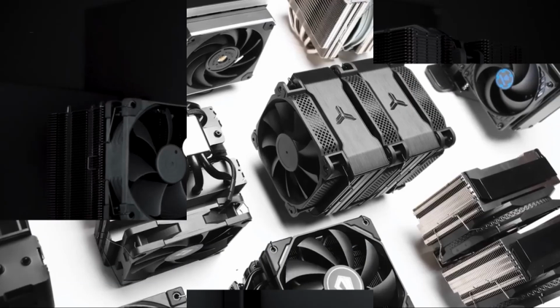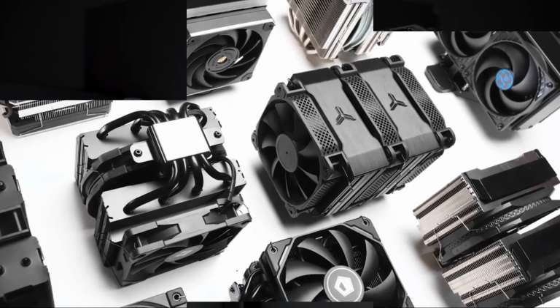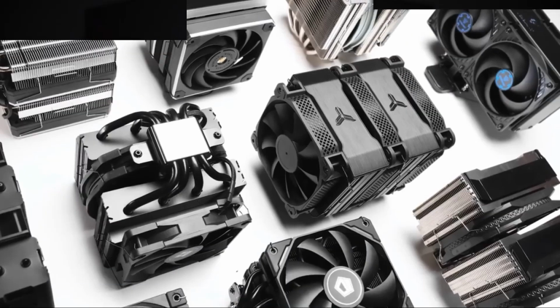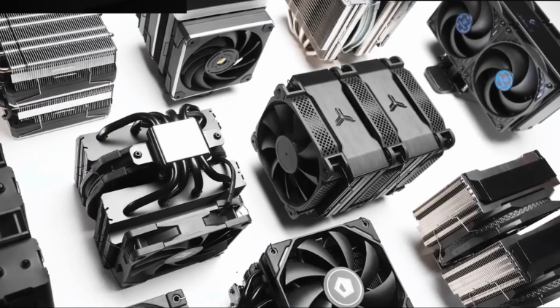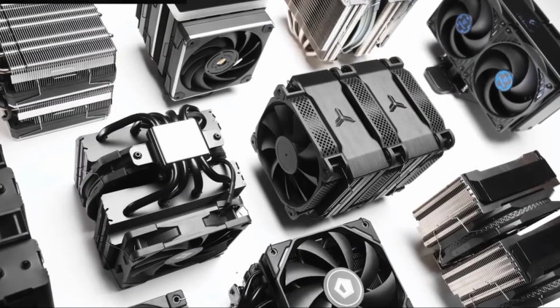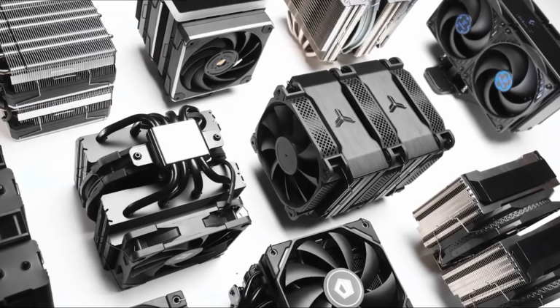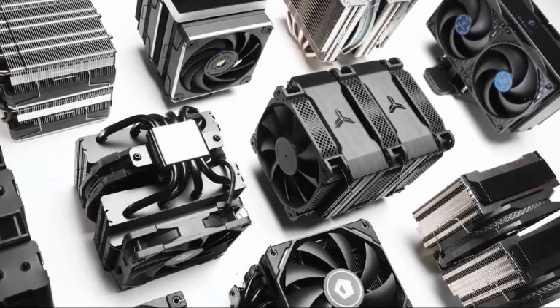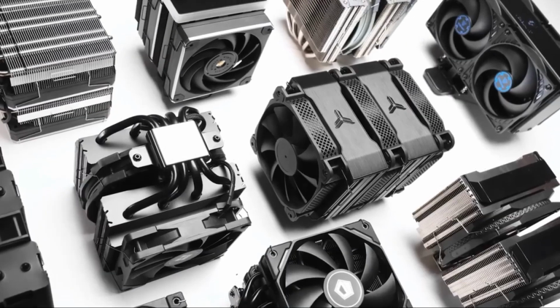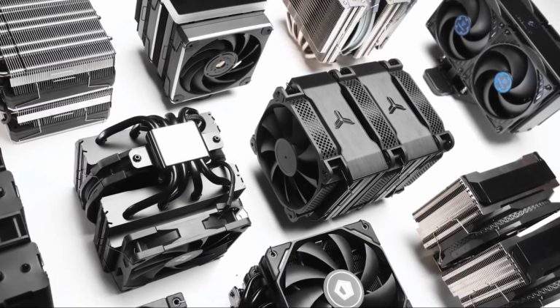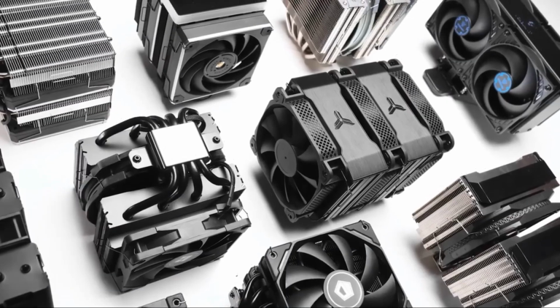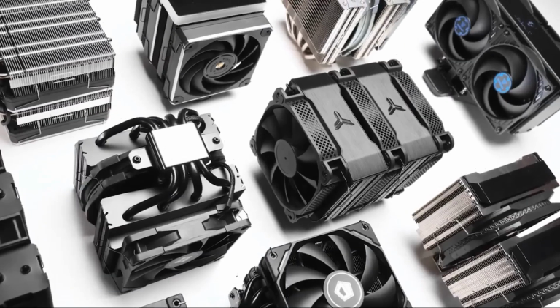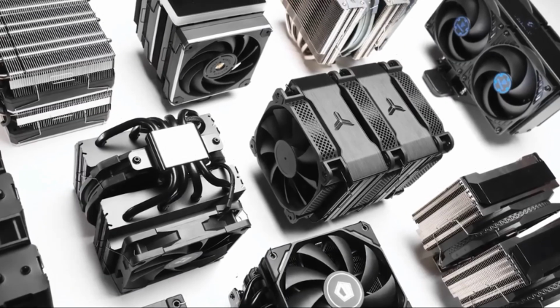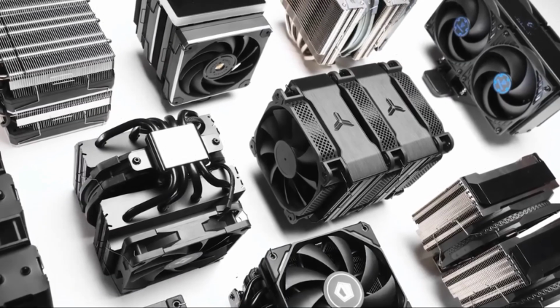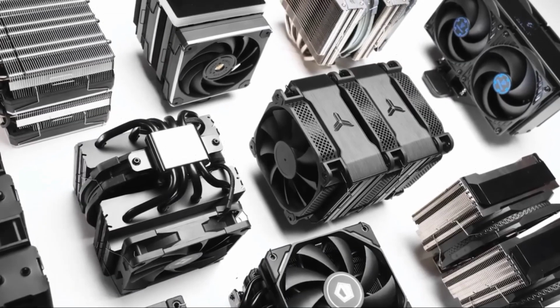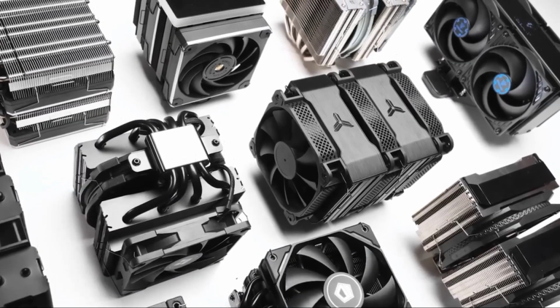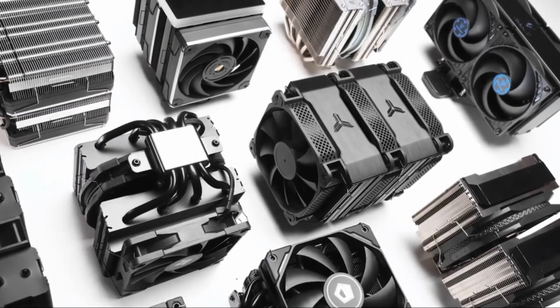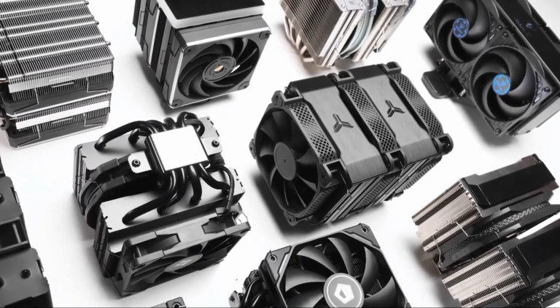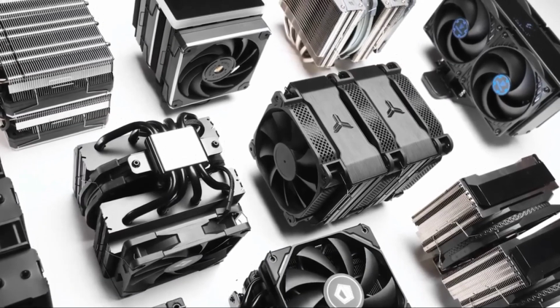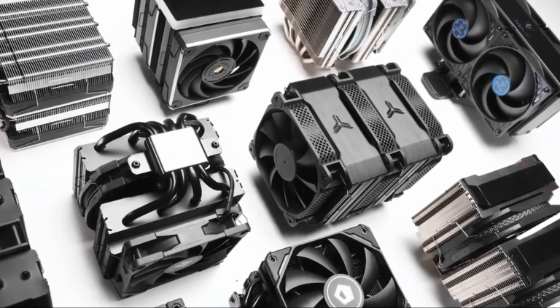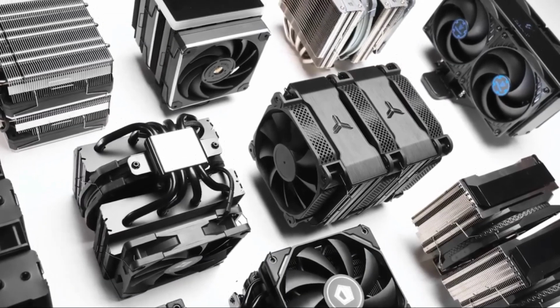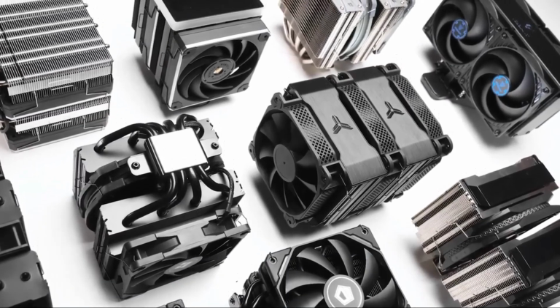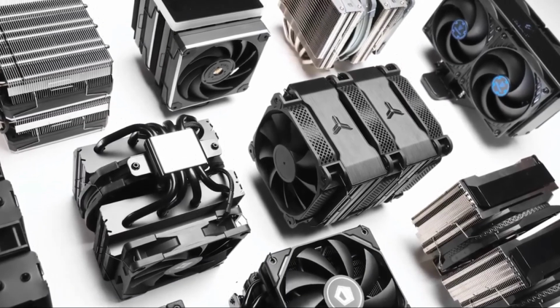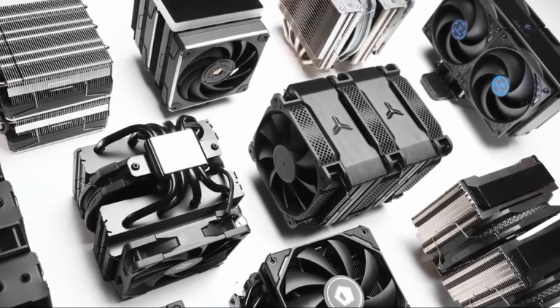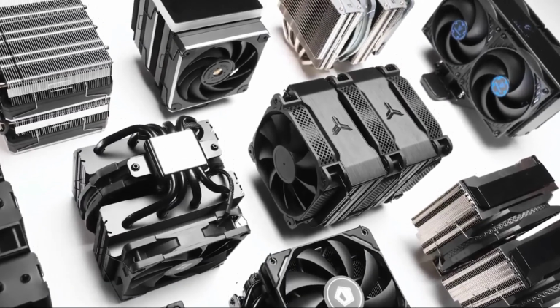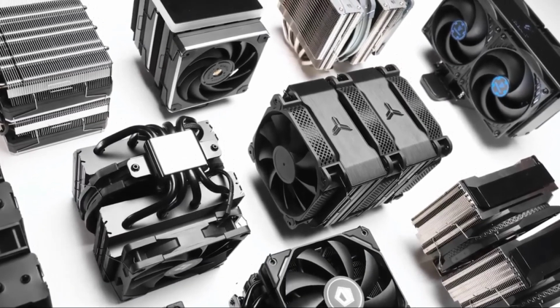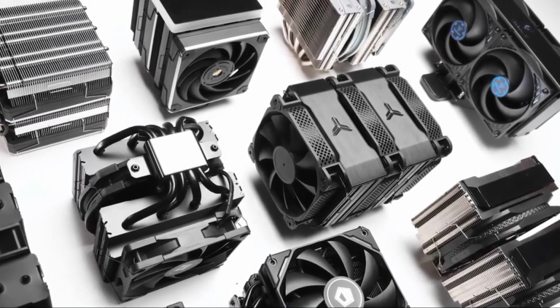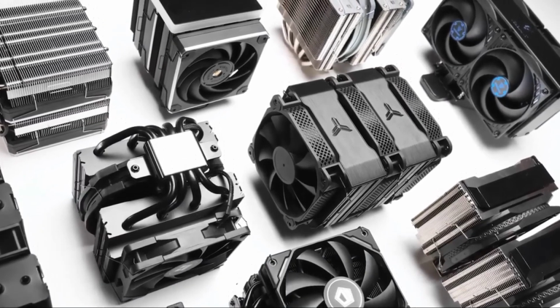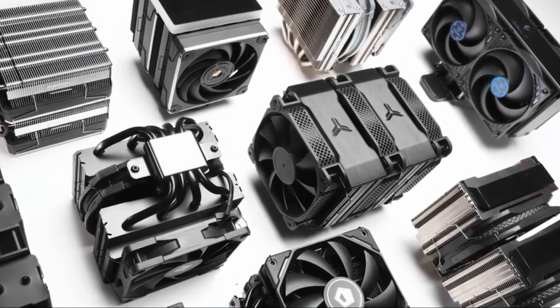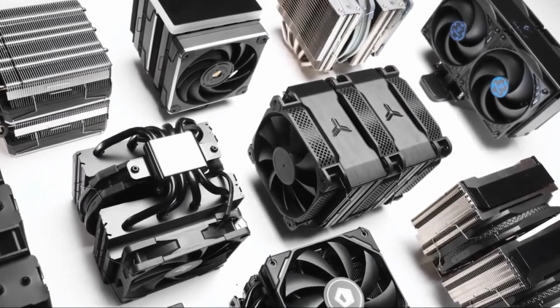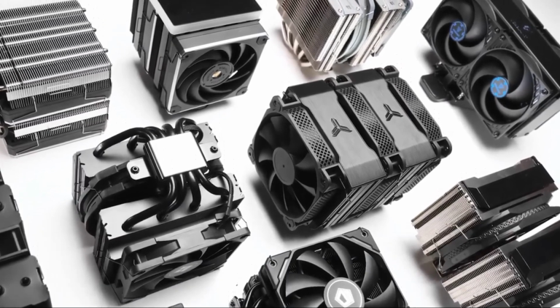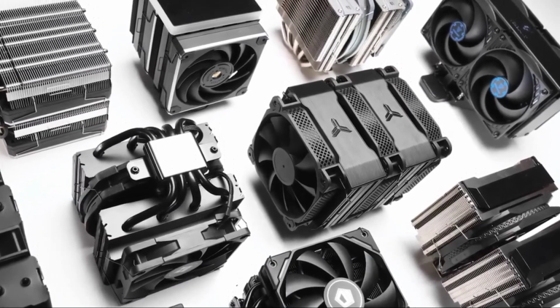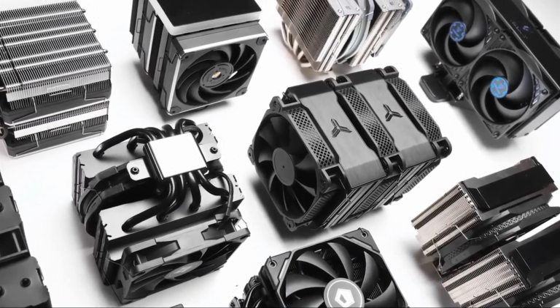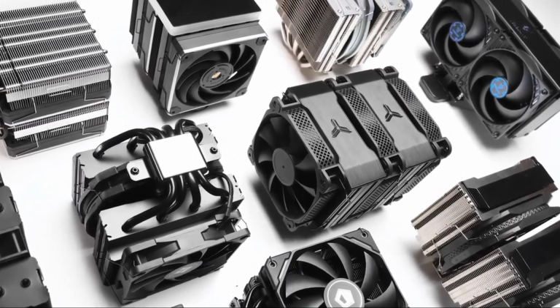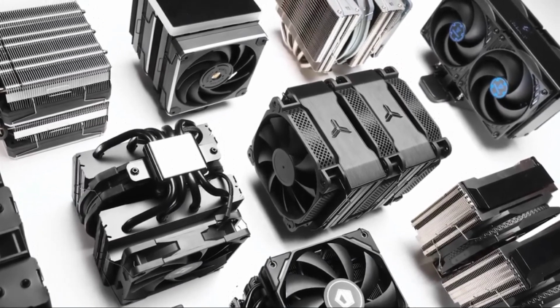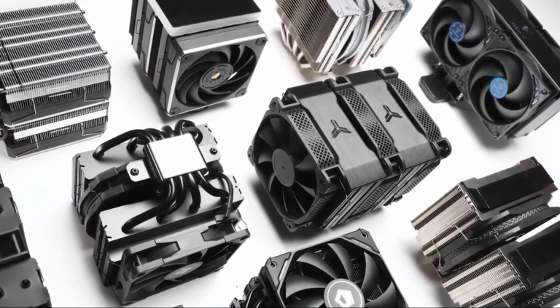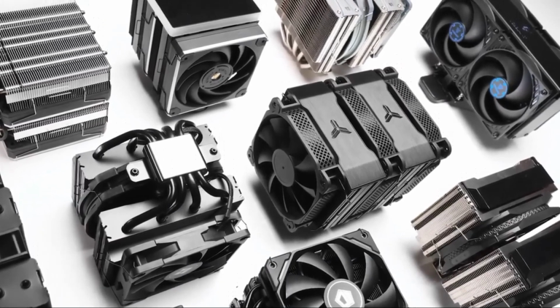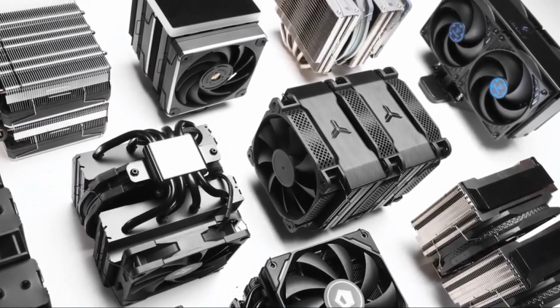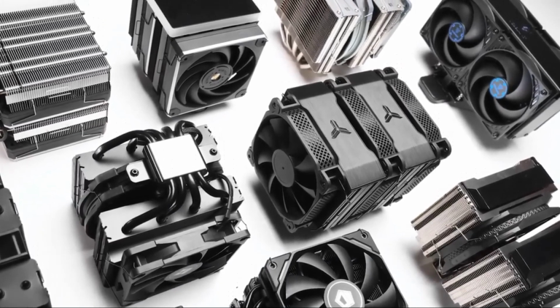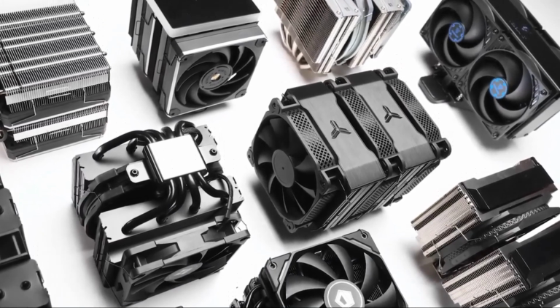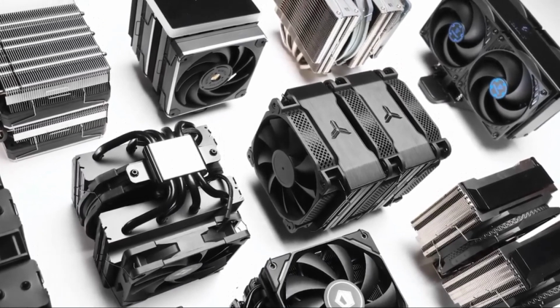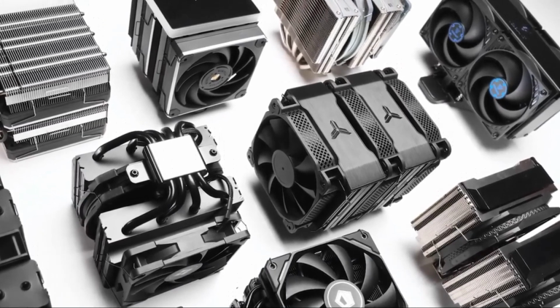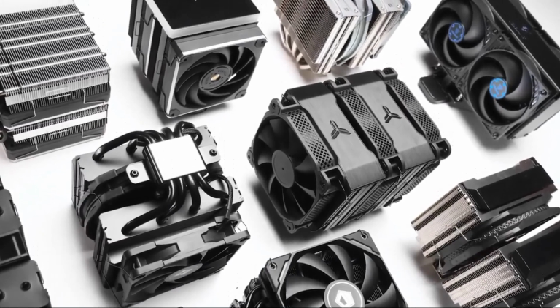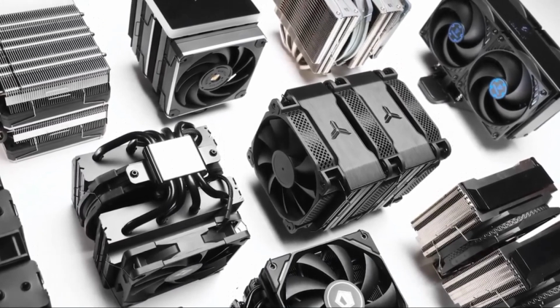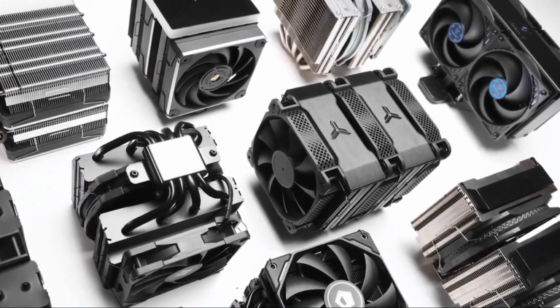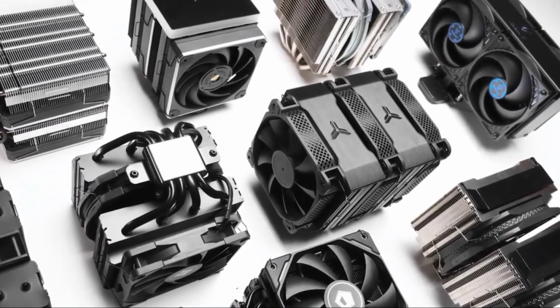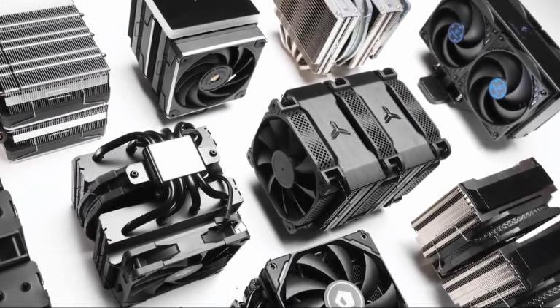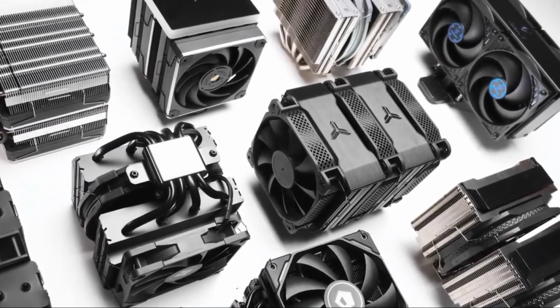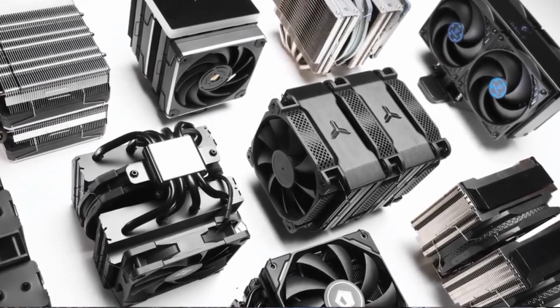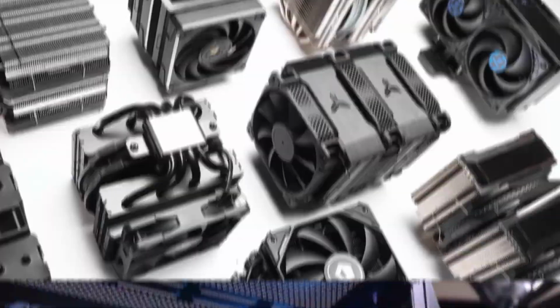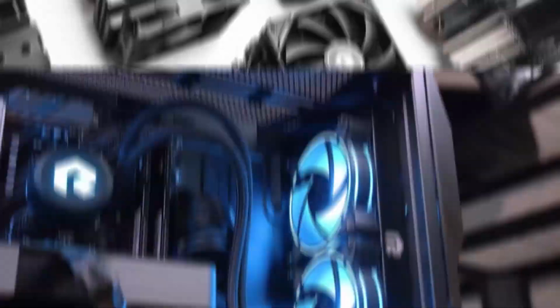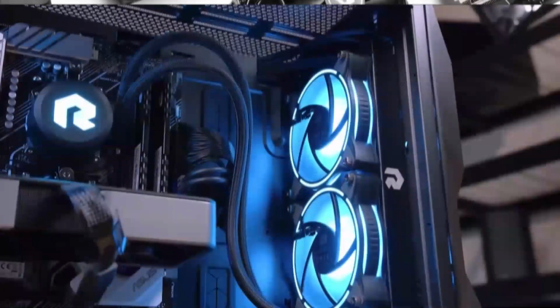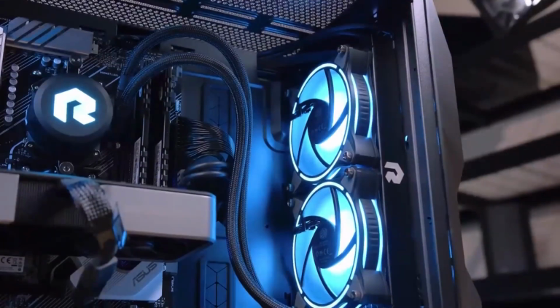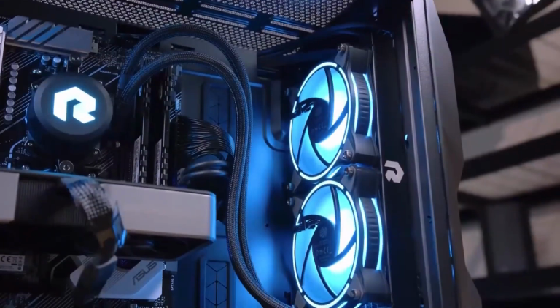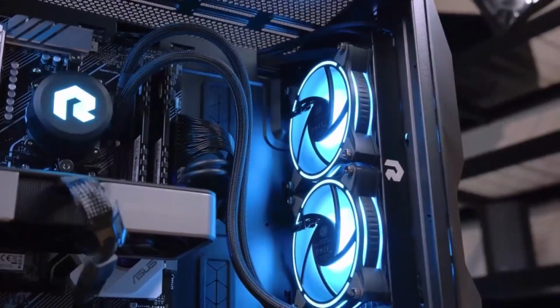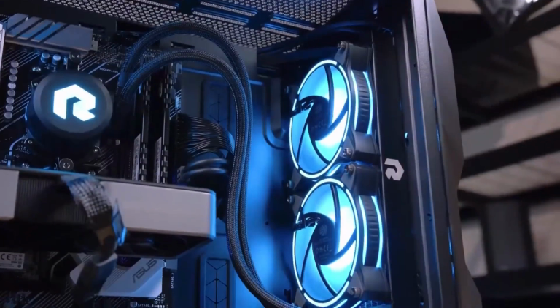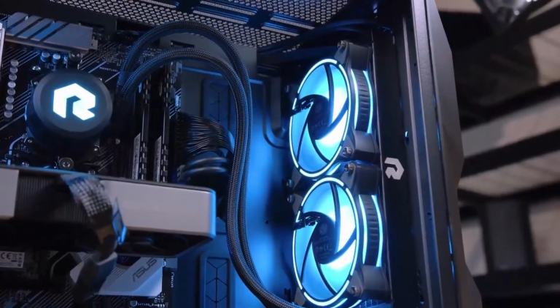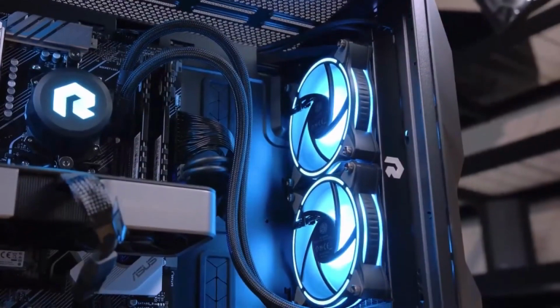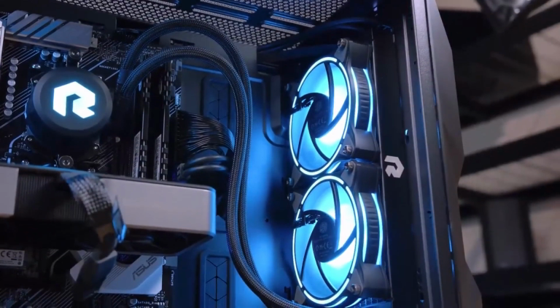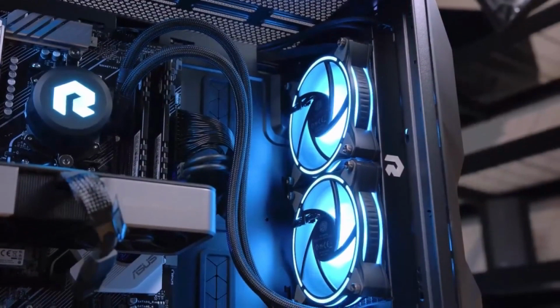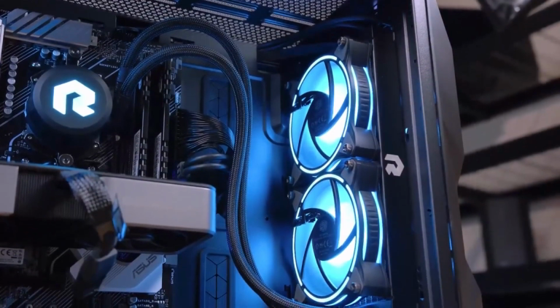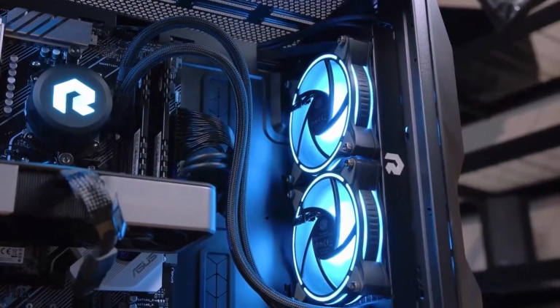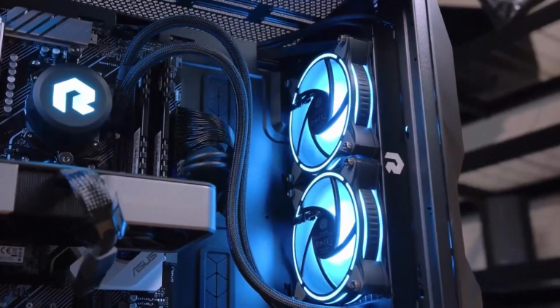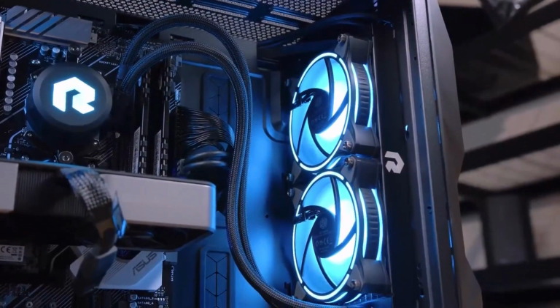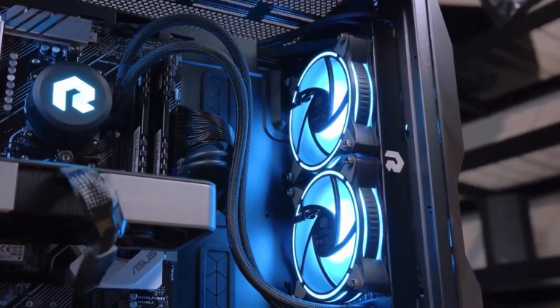All of the best CPU air coolers are on our list. Please click the thumbs up icon if you found this video to be helpful.